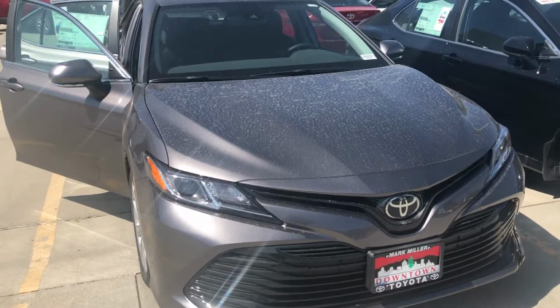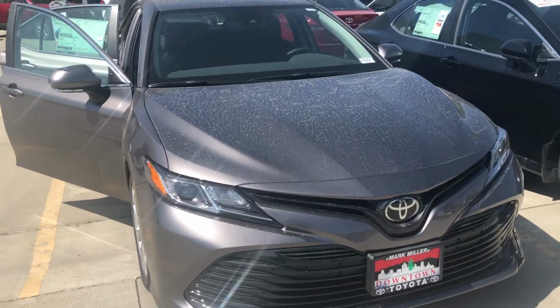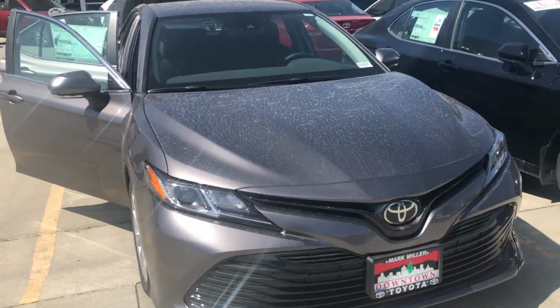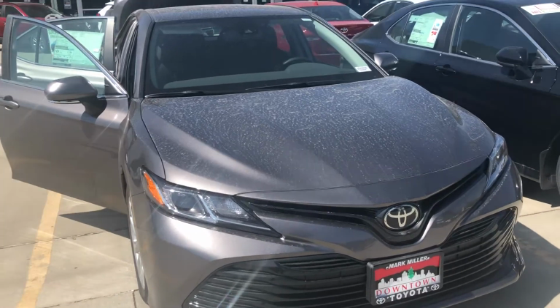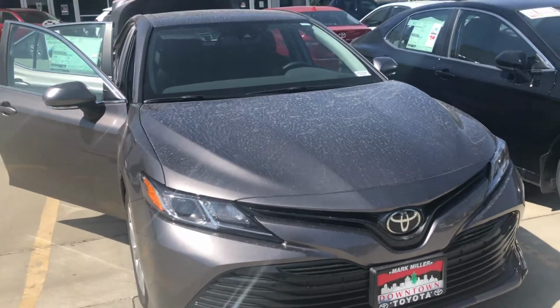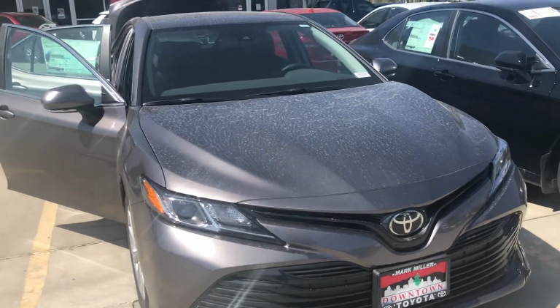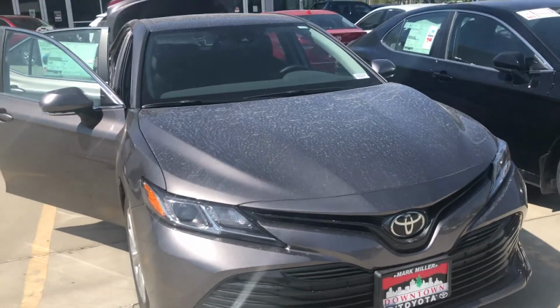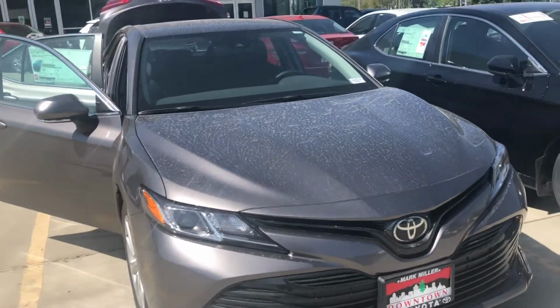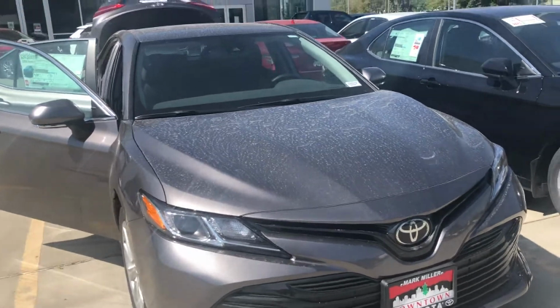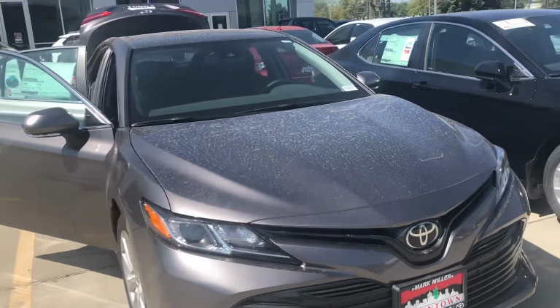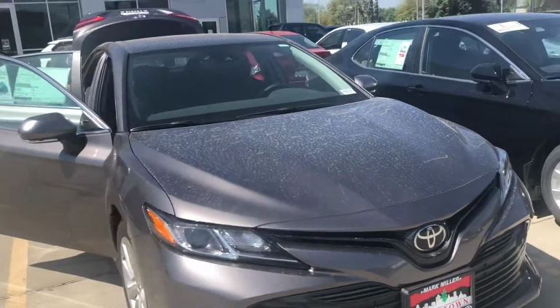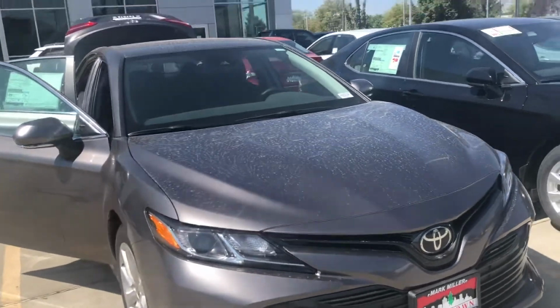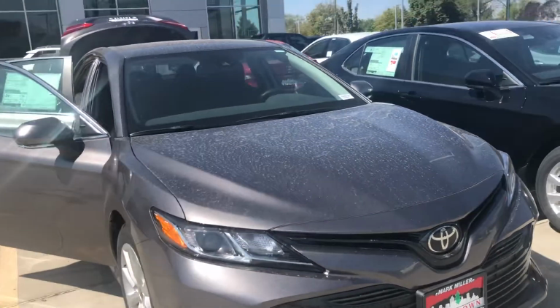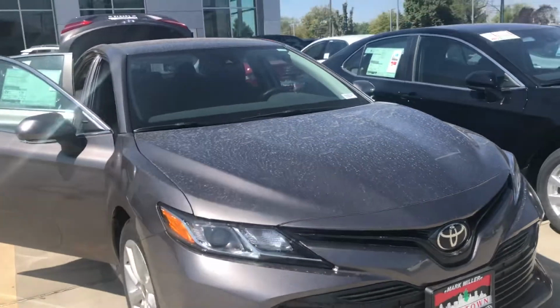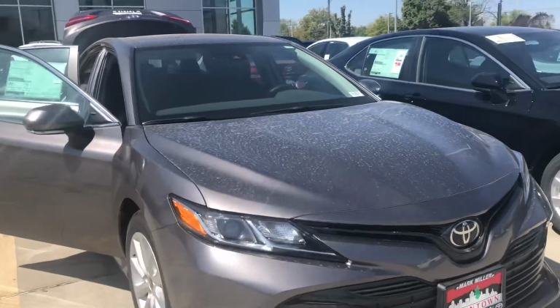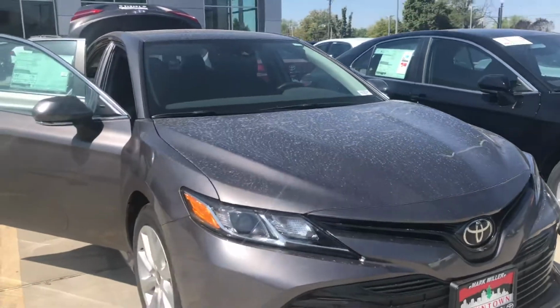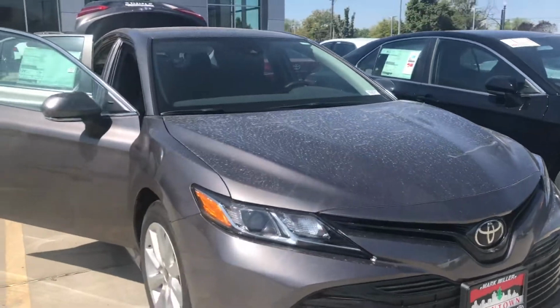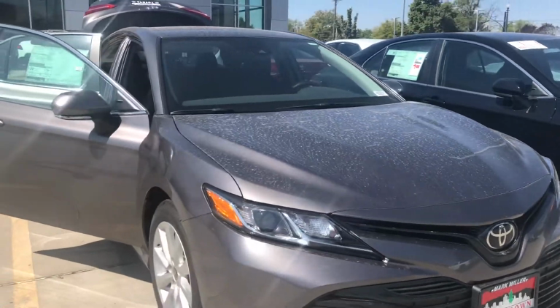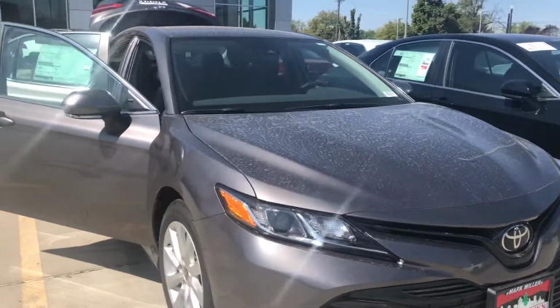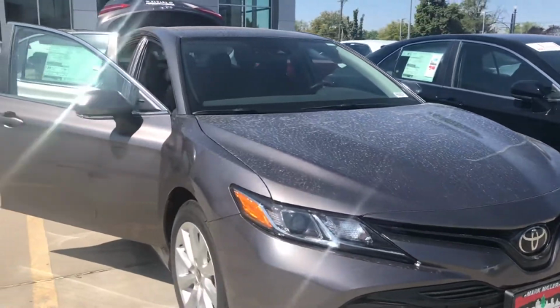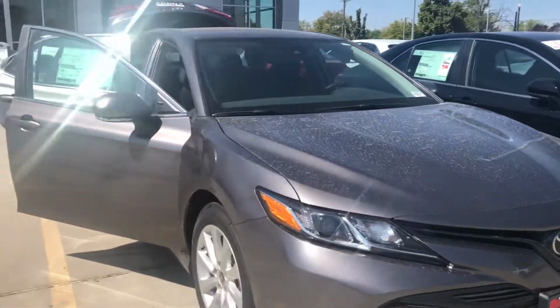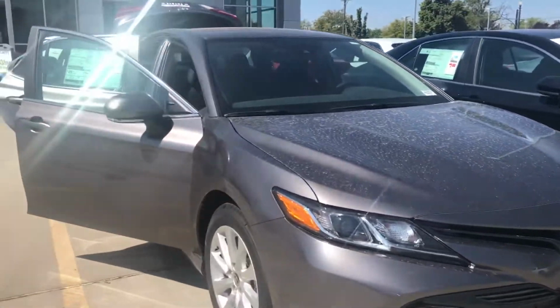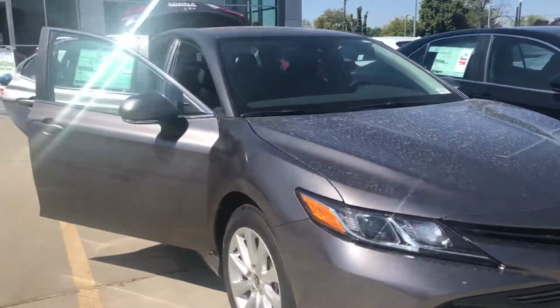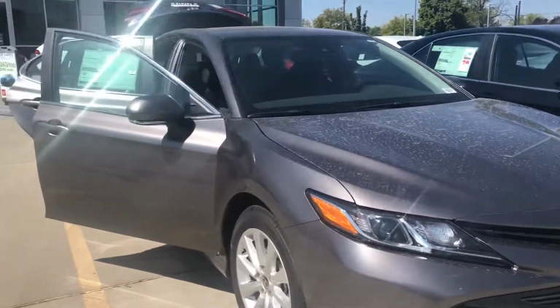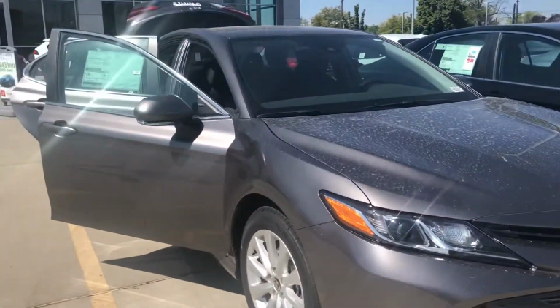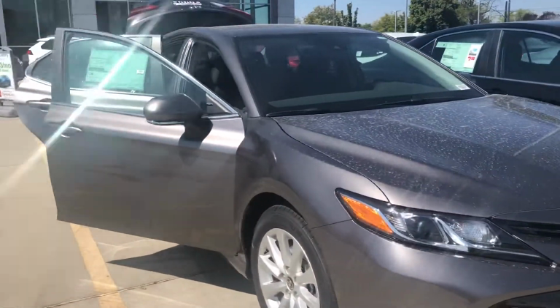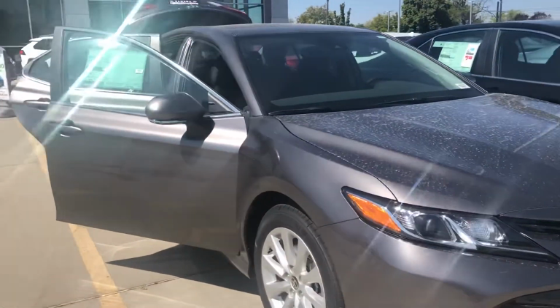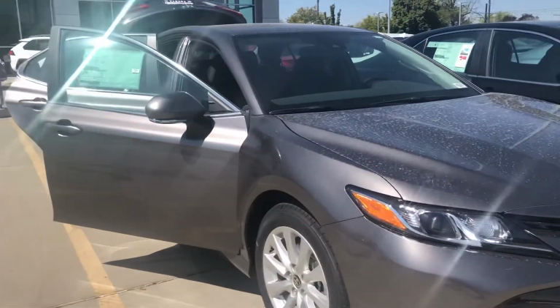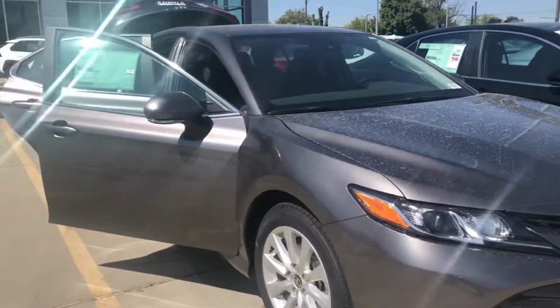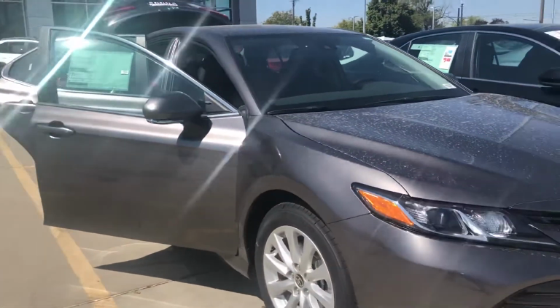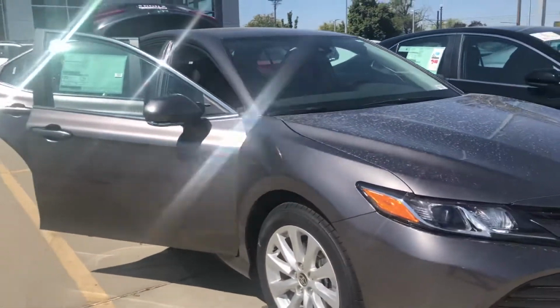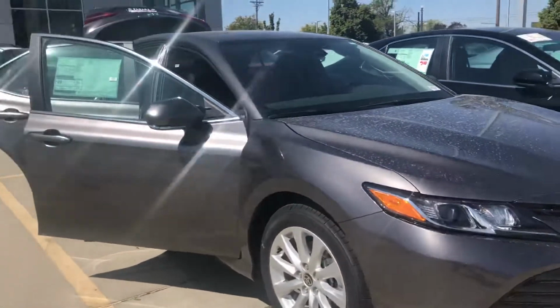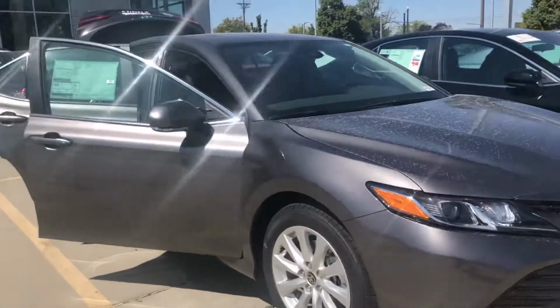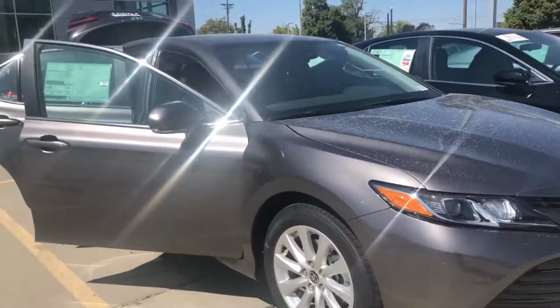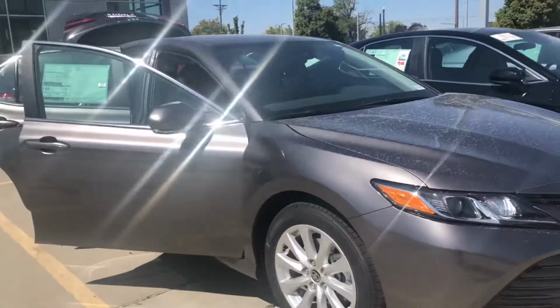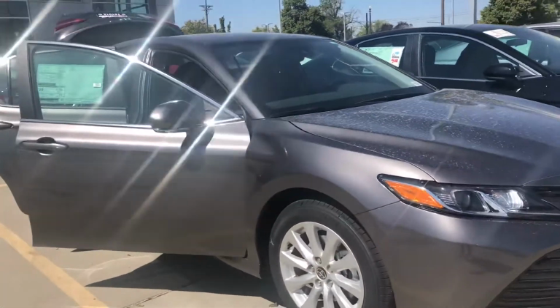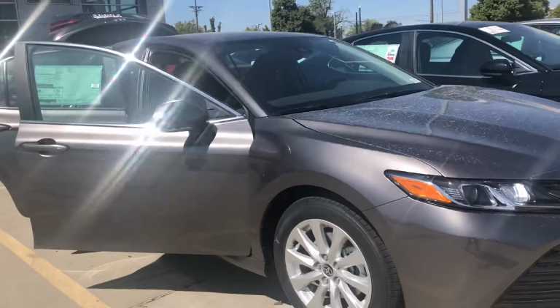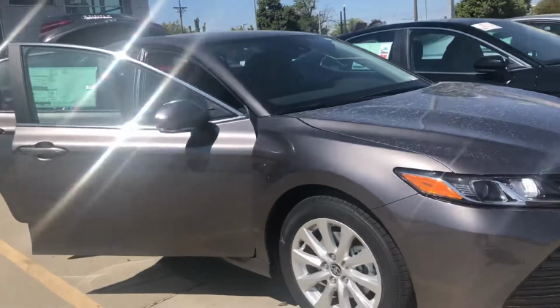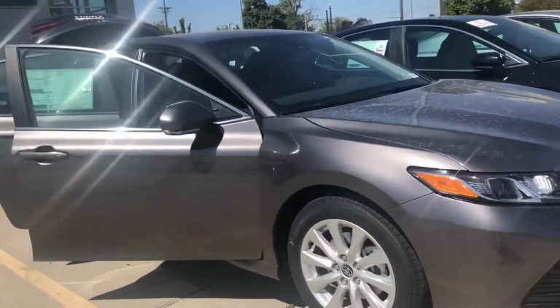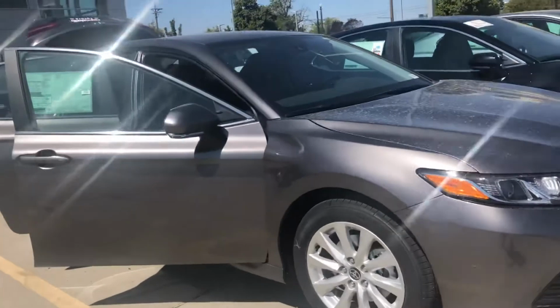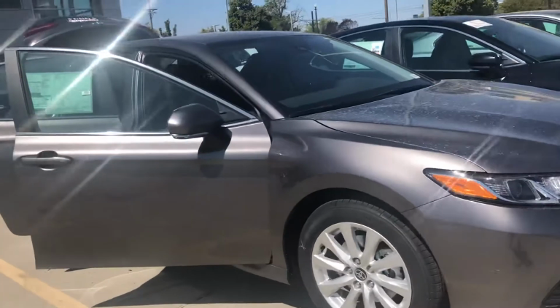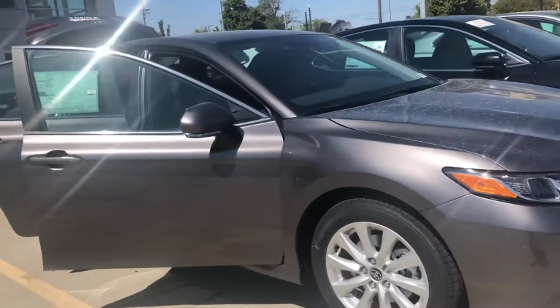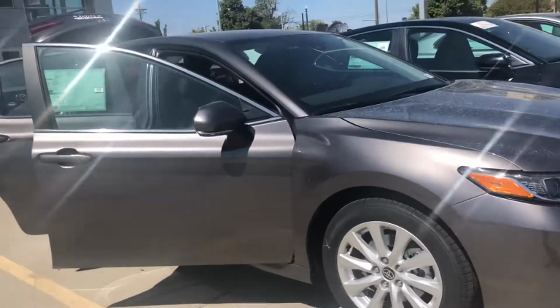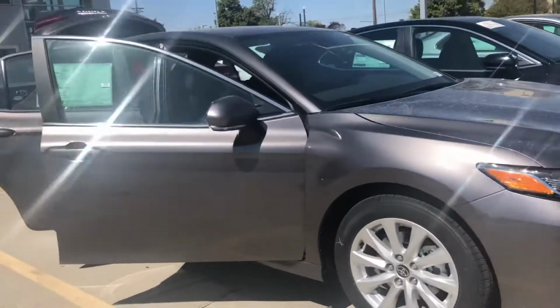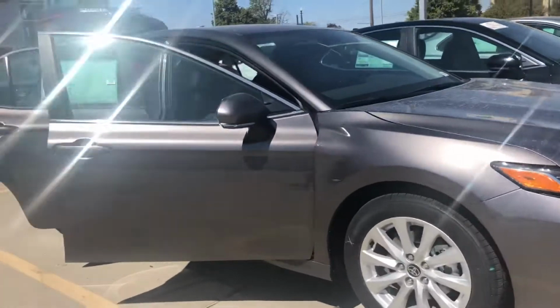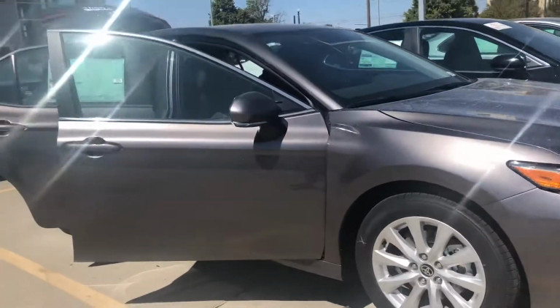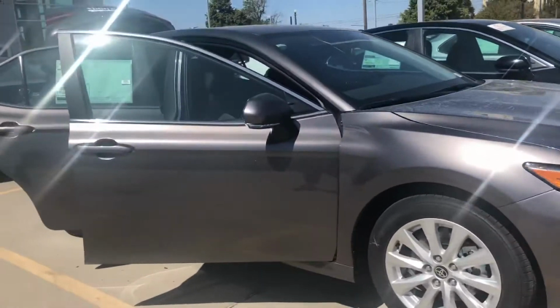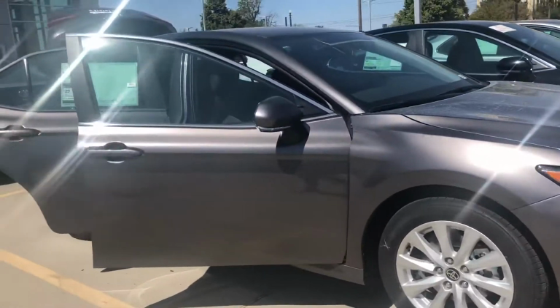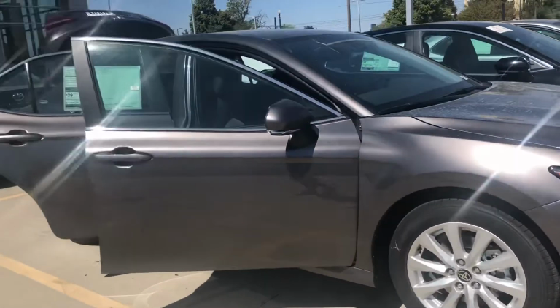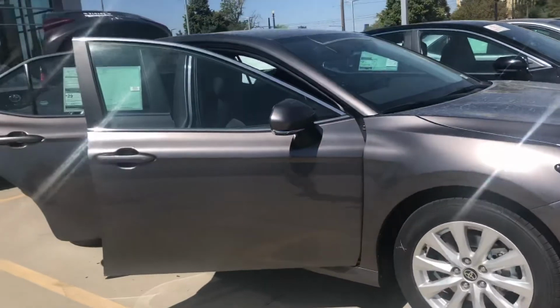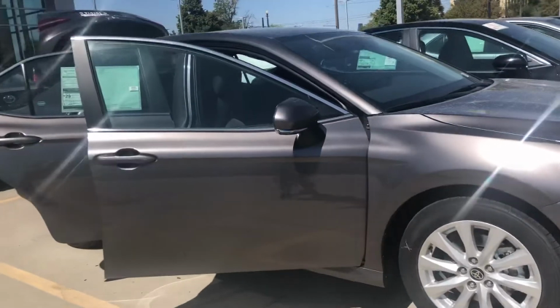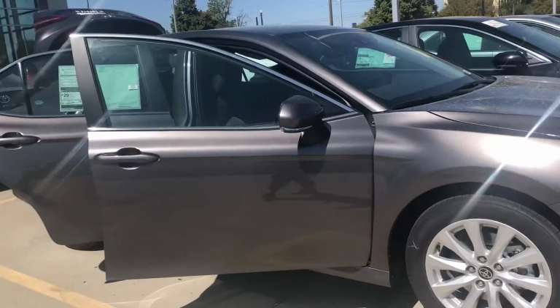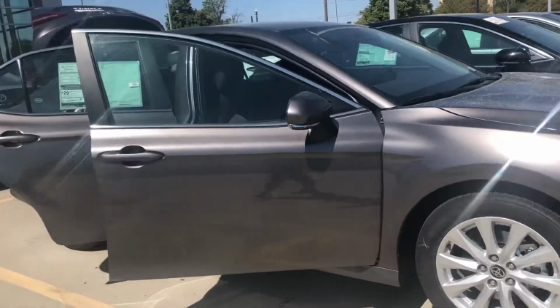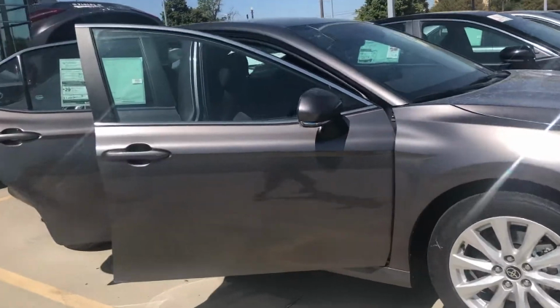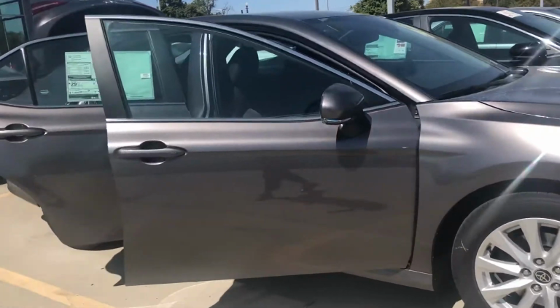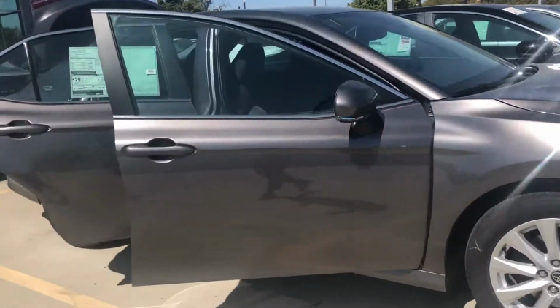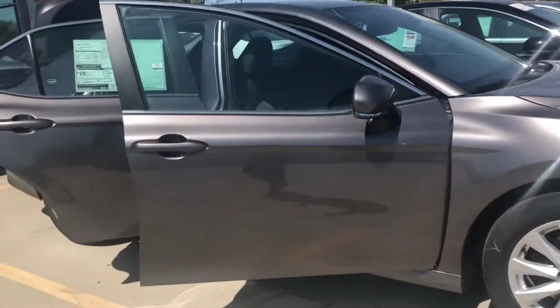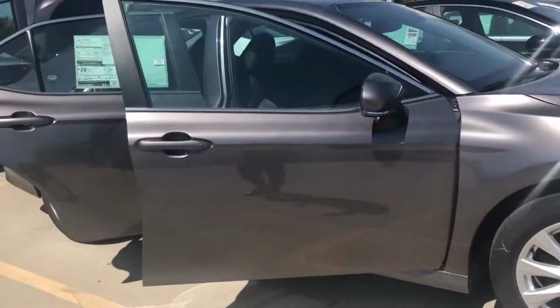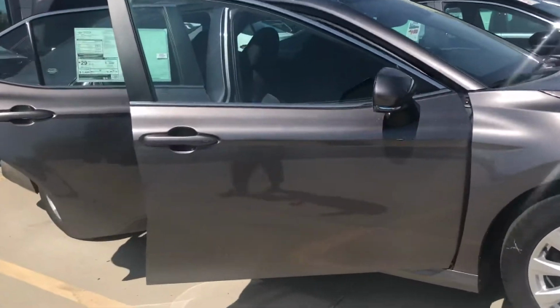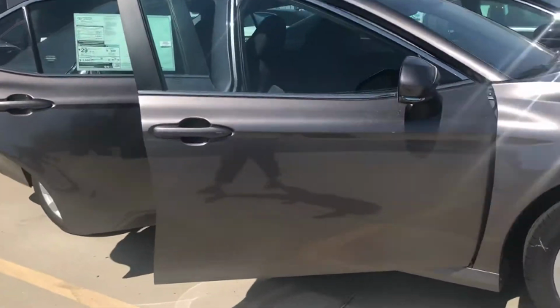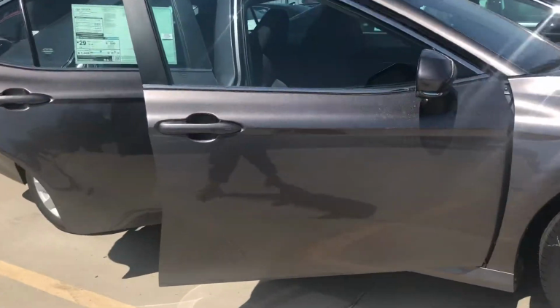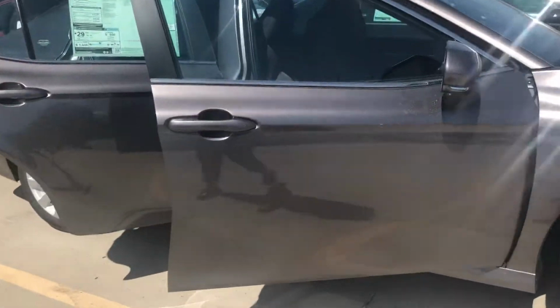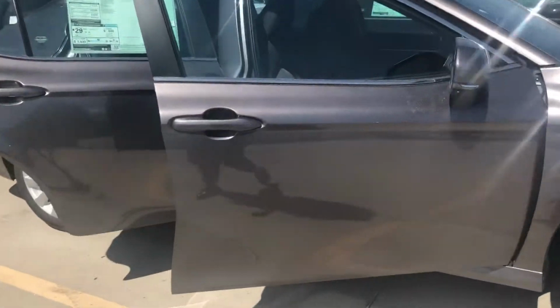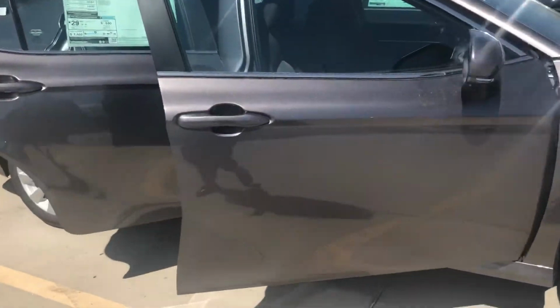Hi Carlos, this is Sam here with Mark Miller Toyota. Right here I have for you our 2020 Toyota Camry LE in the color gray.